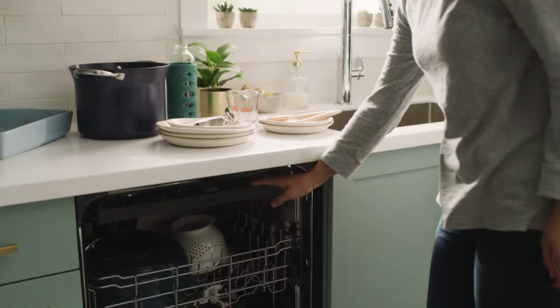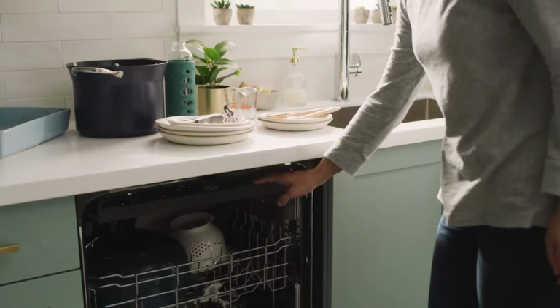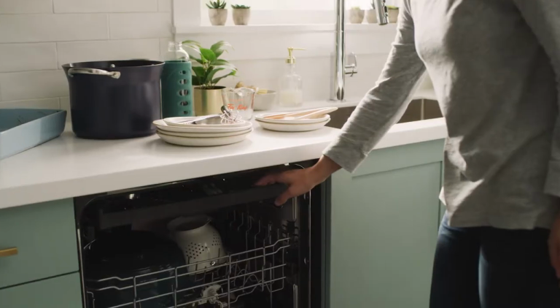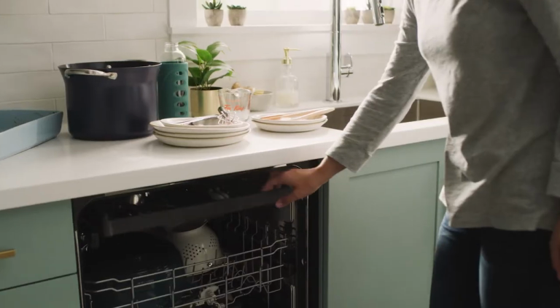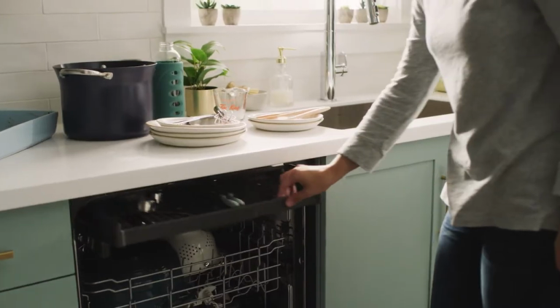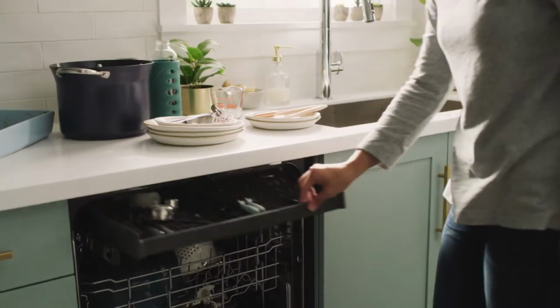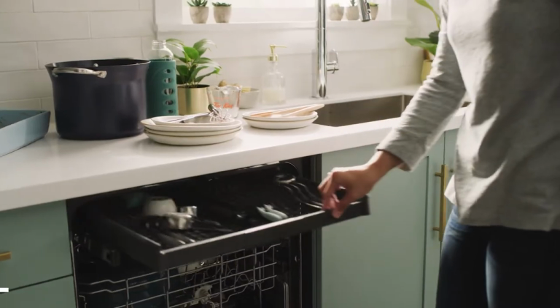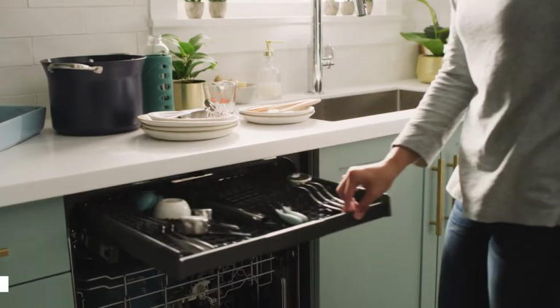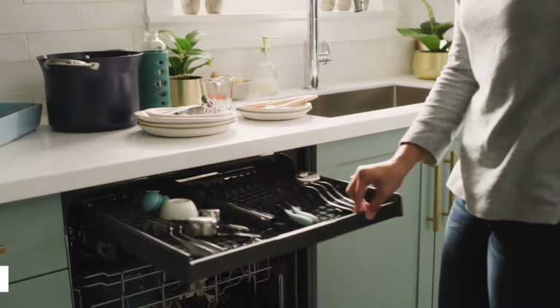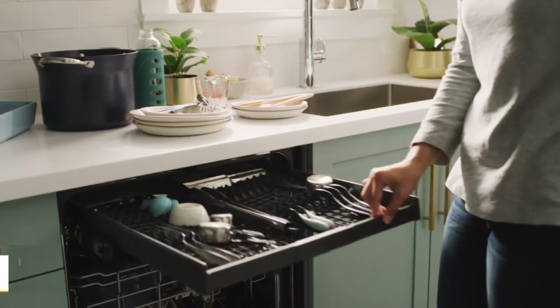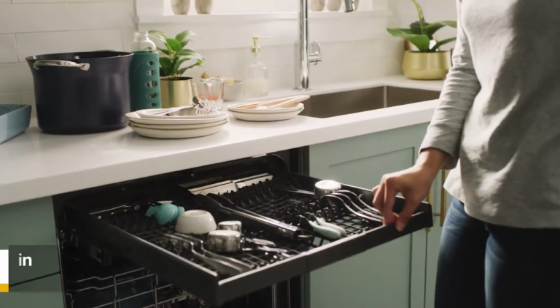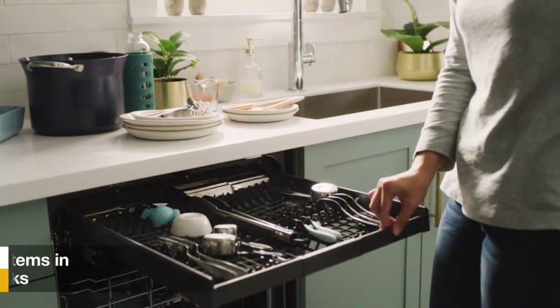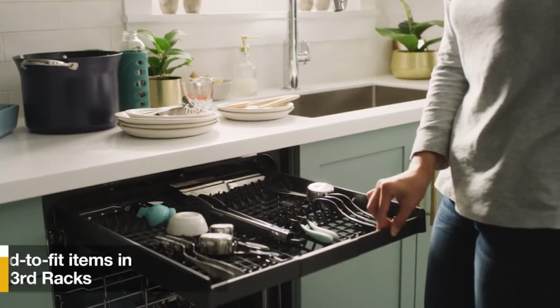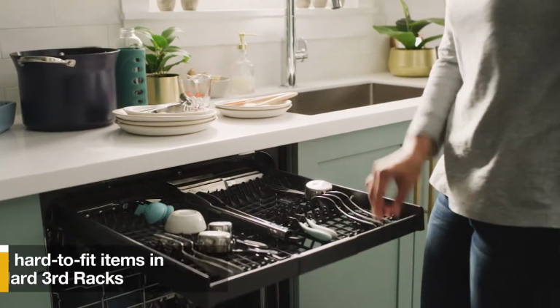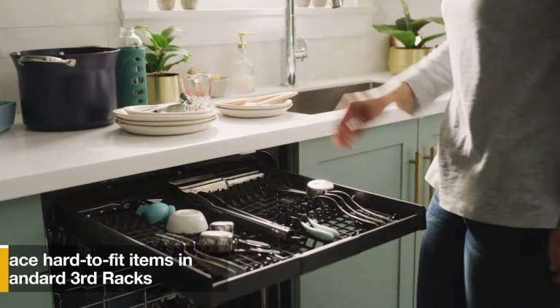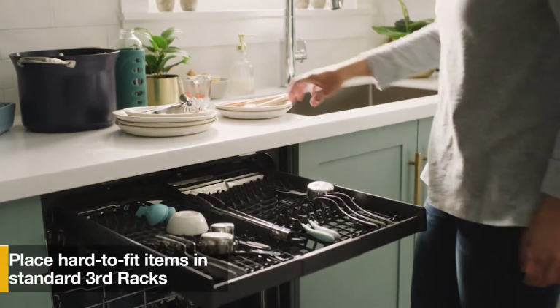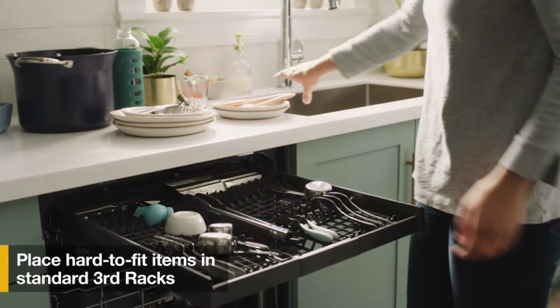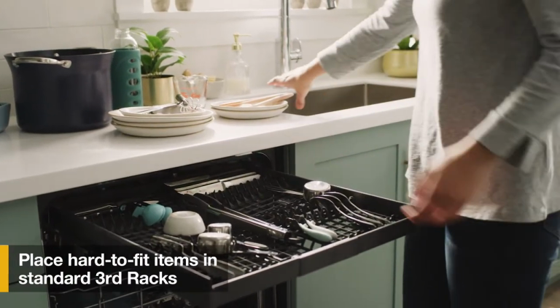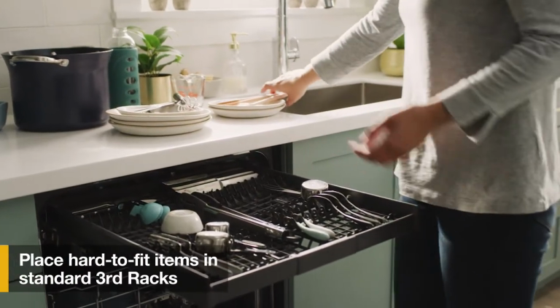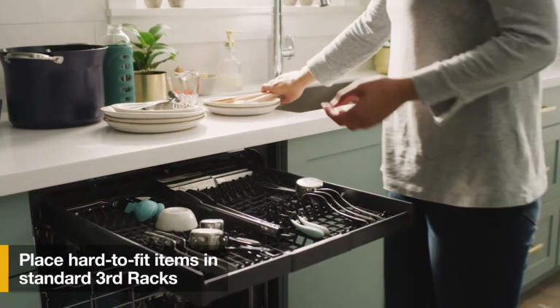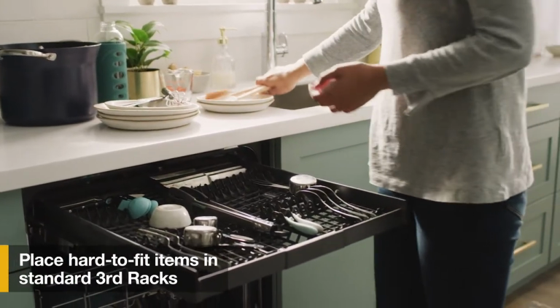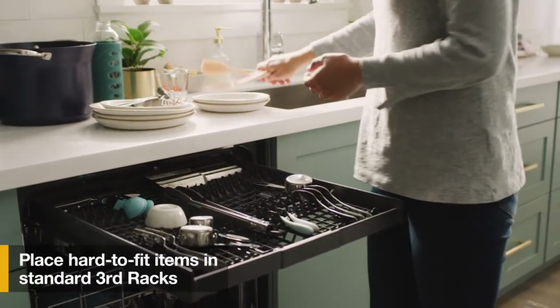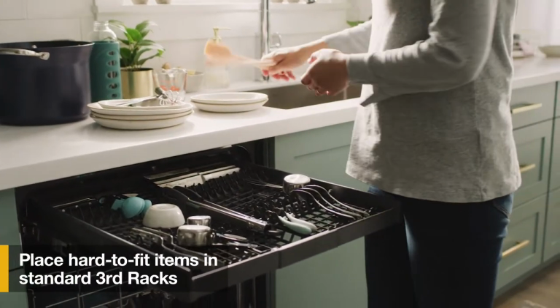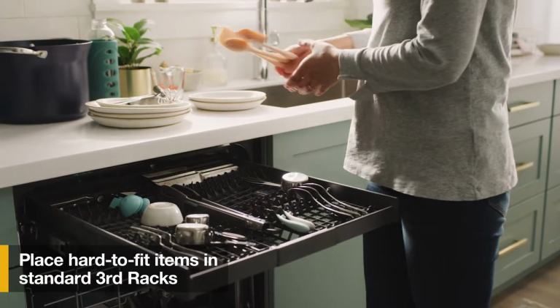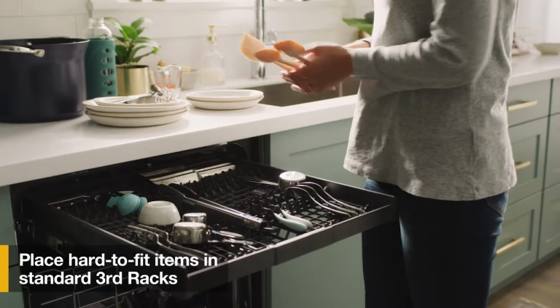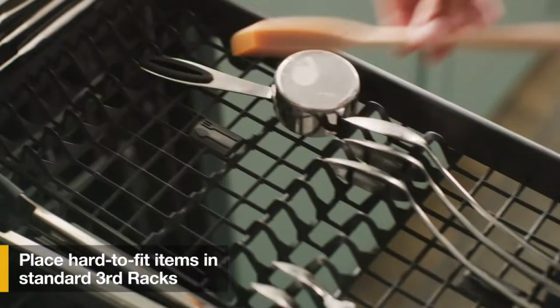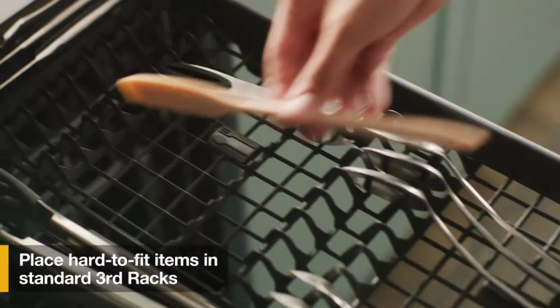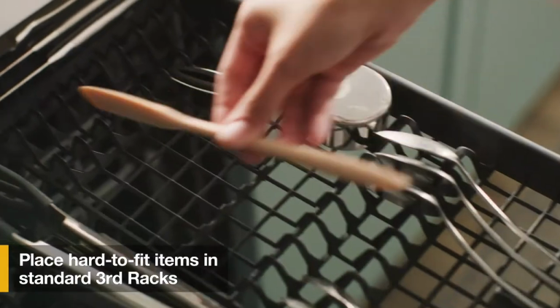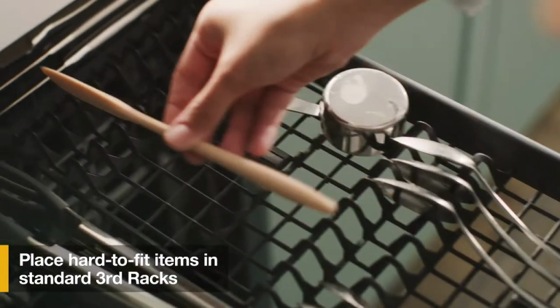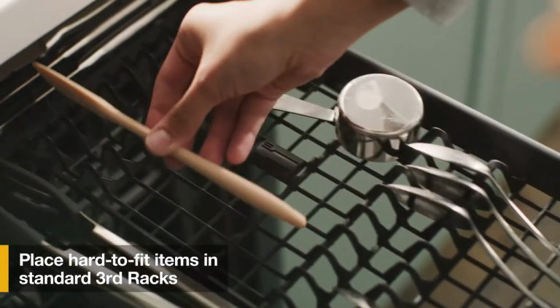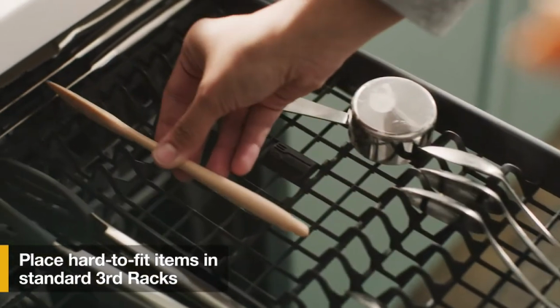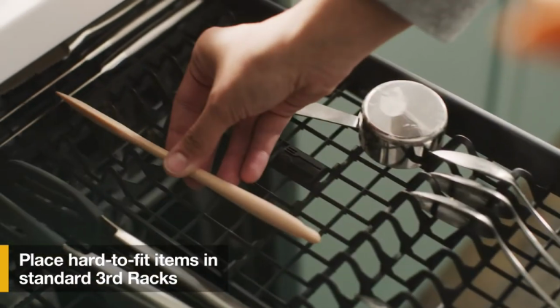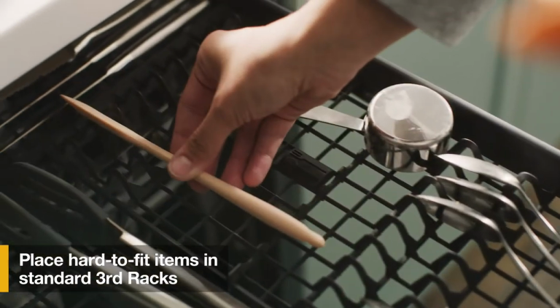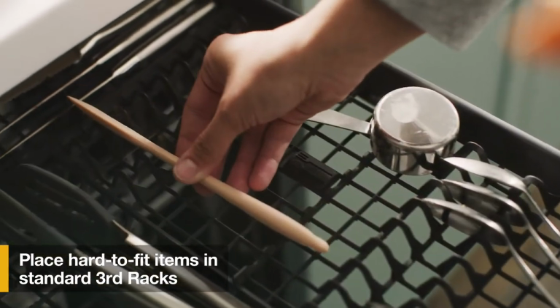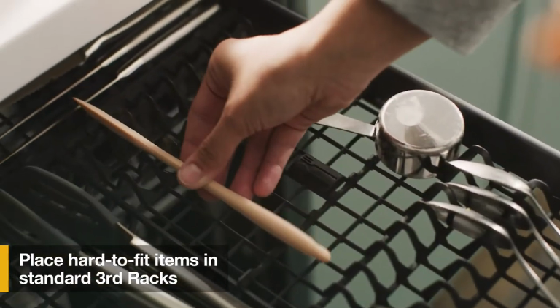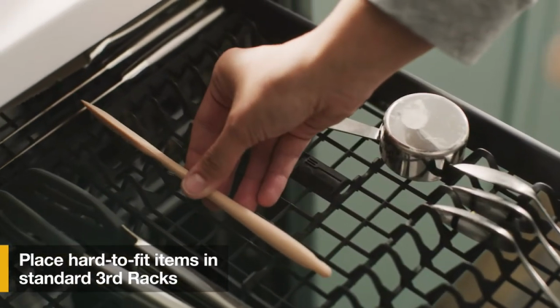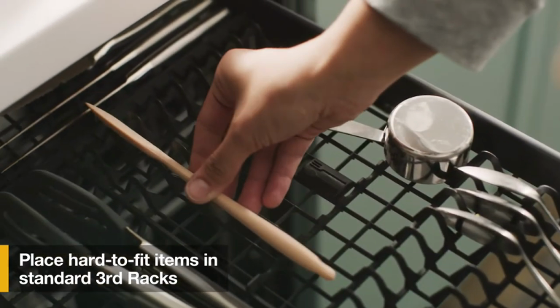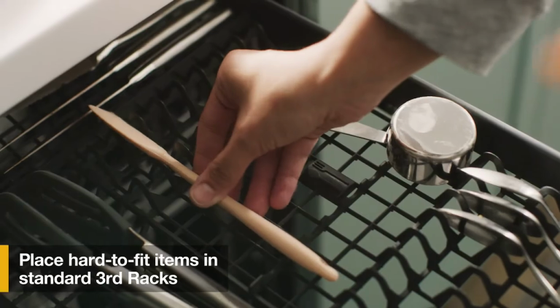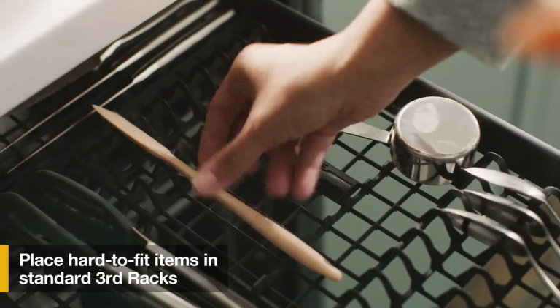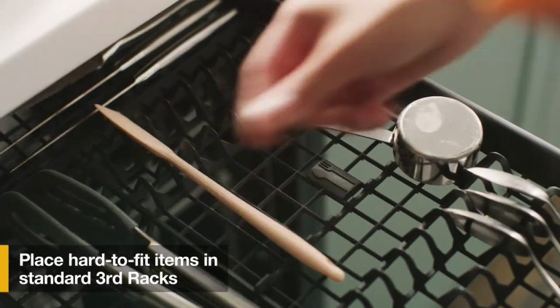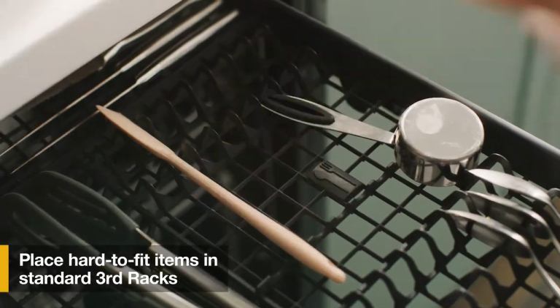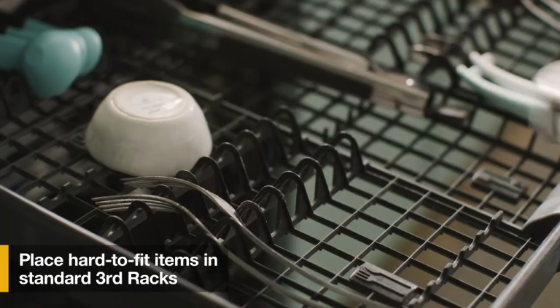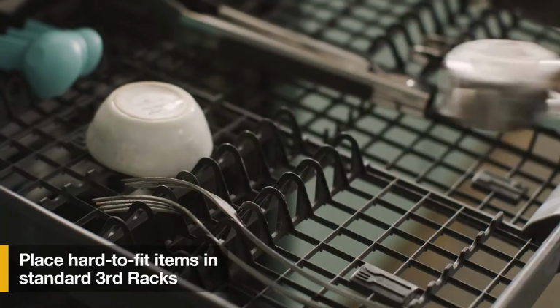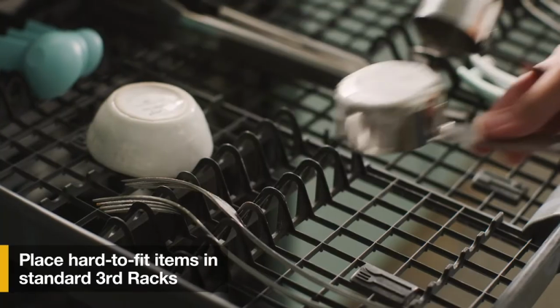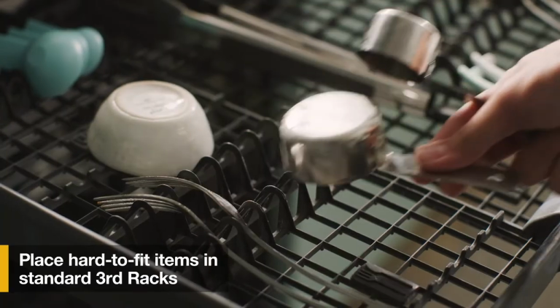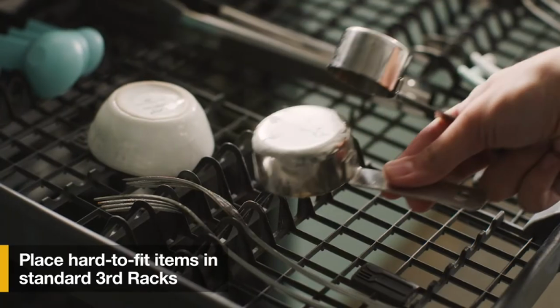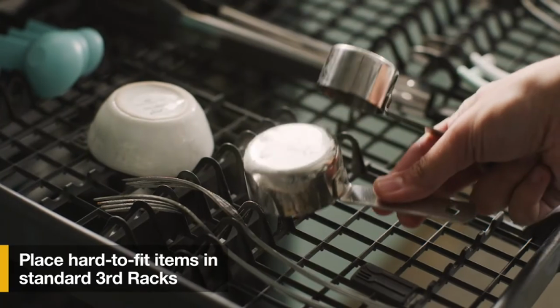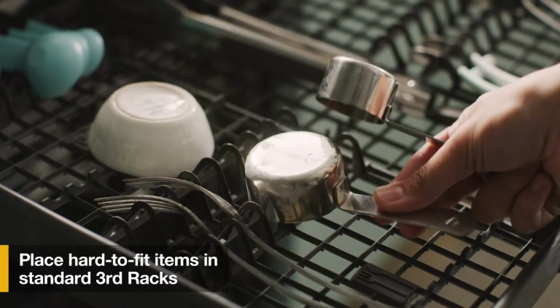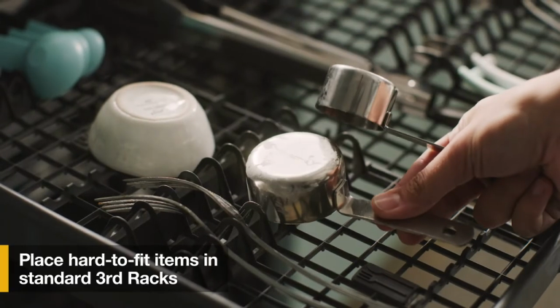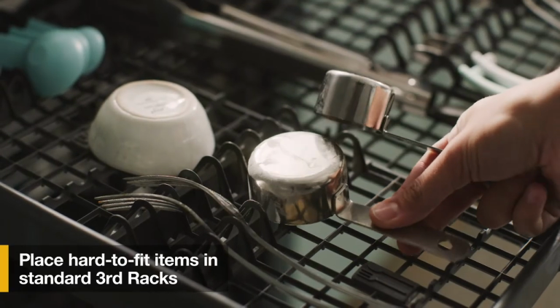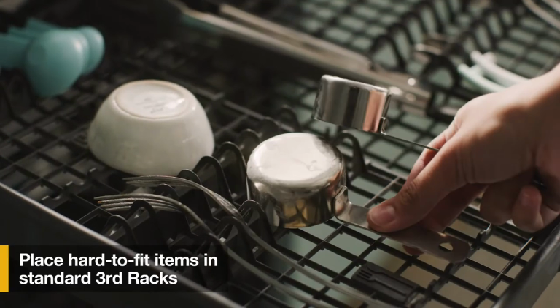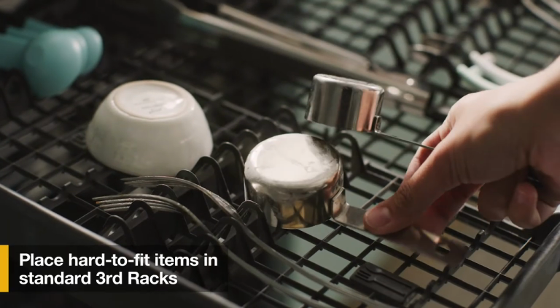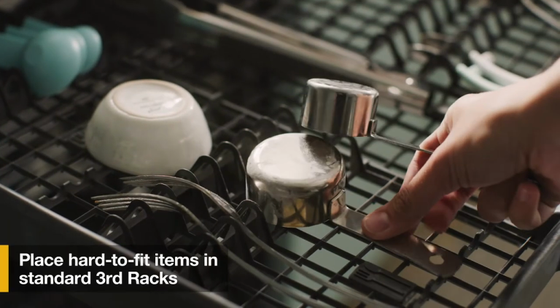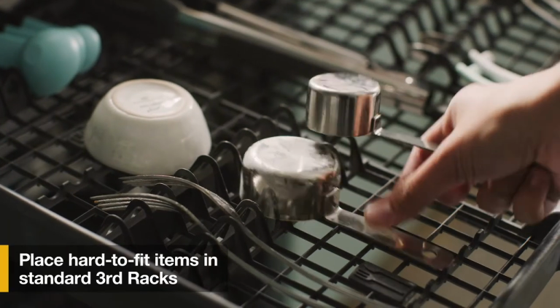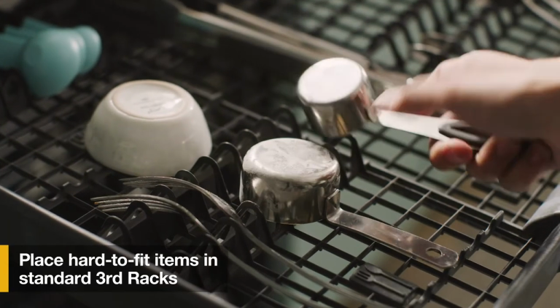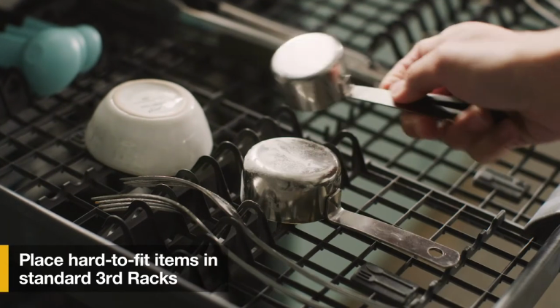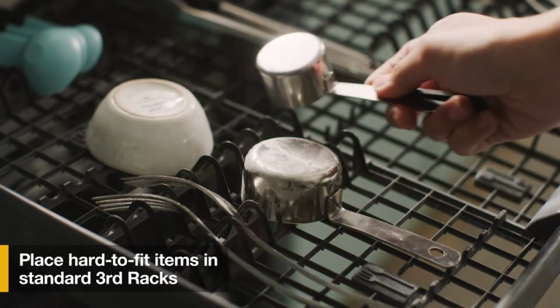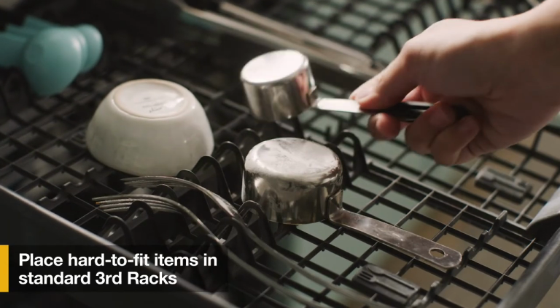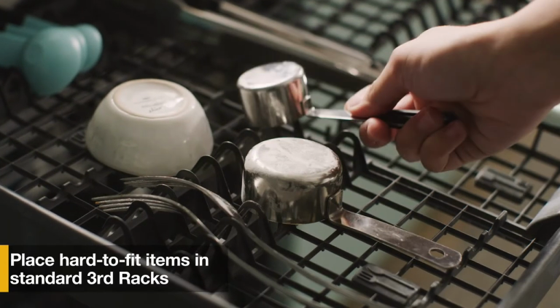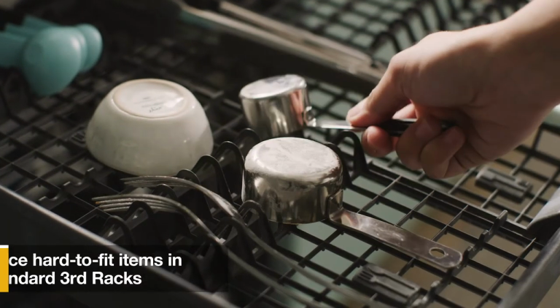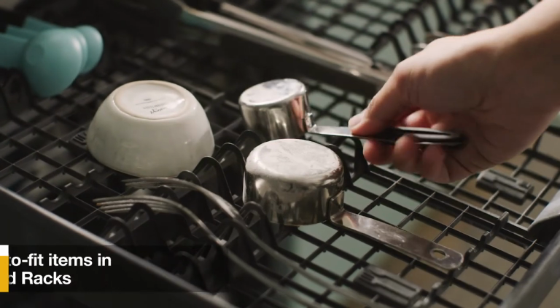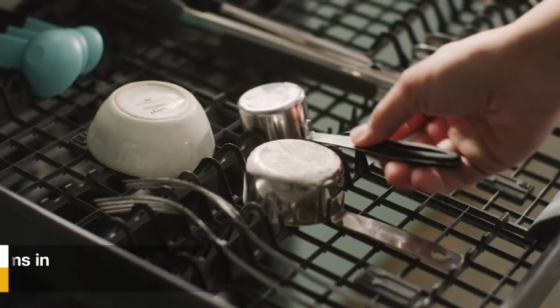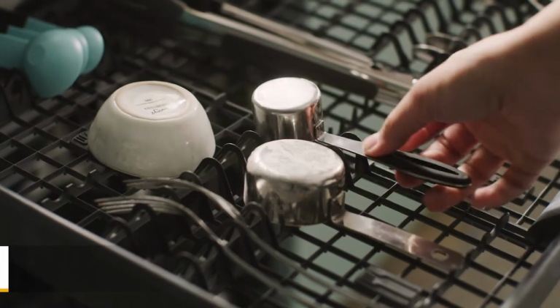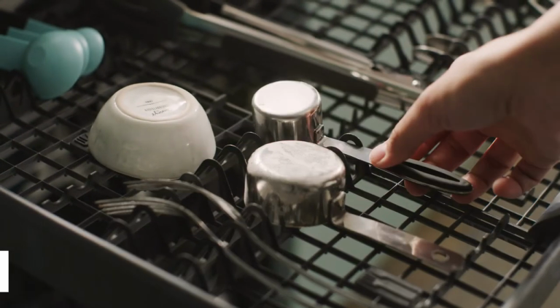If your dishwasher has a standard third rack, that's a great place to load extra silverware, utensils, and hard to fit items.